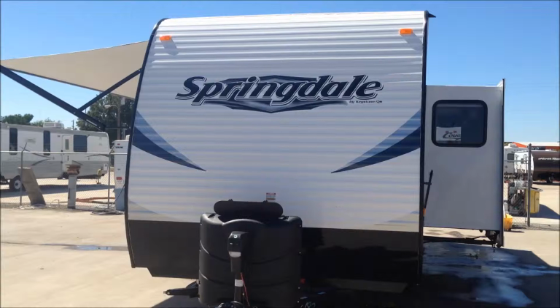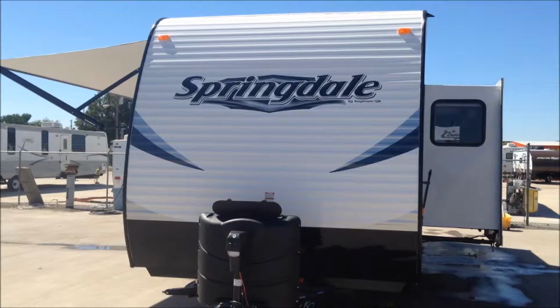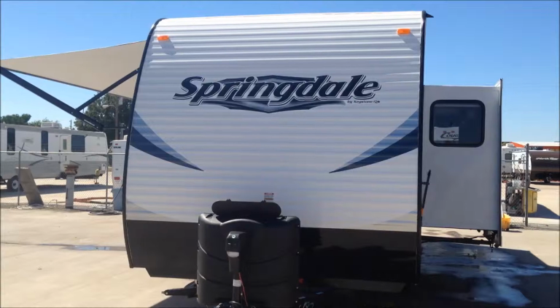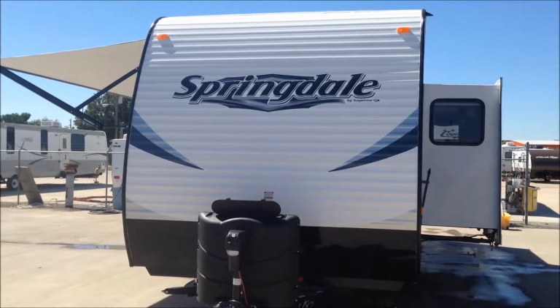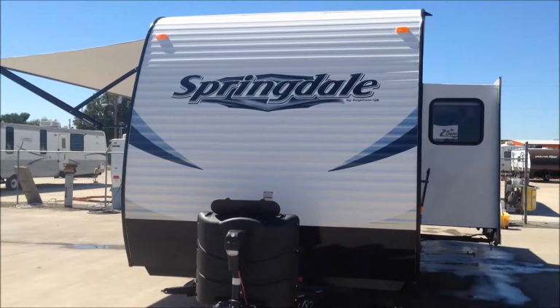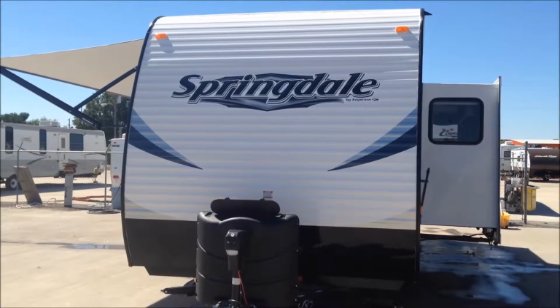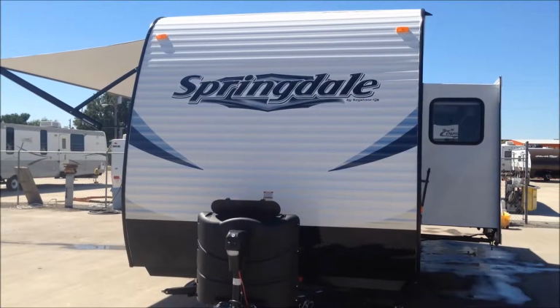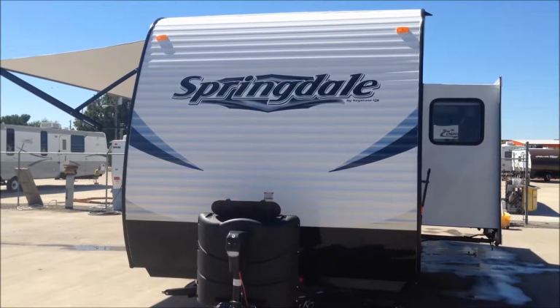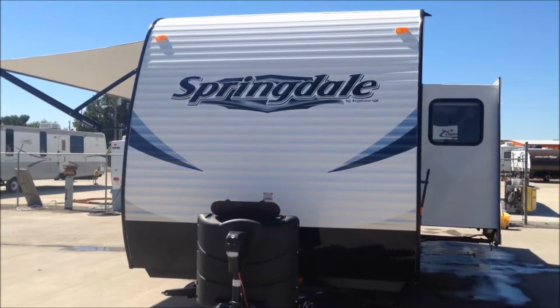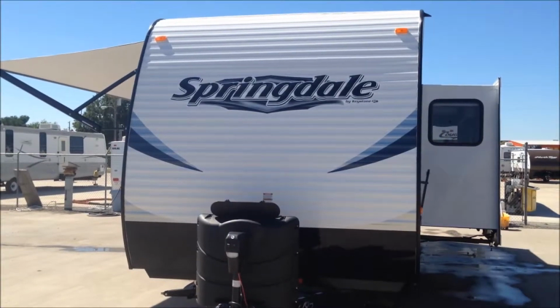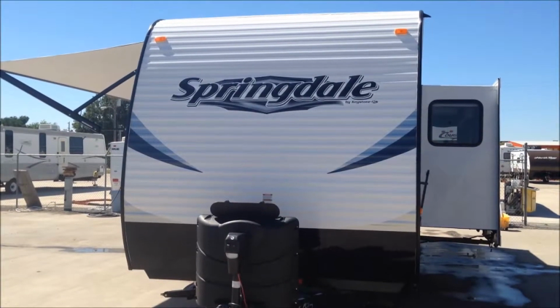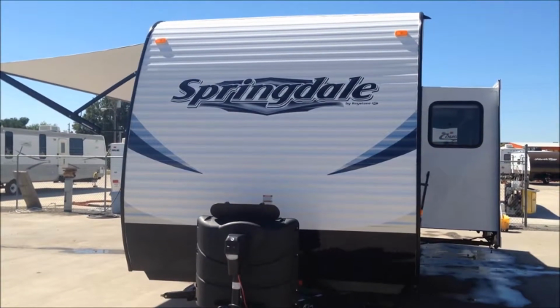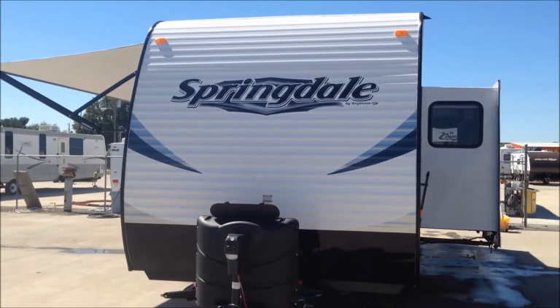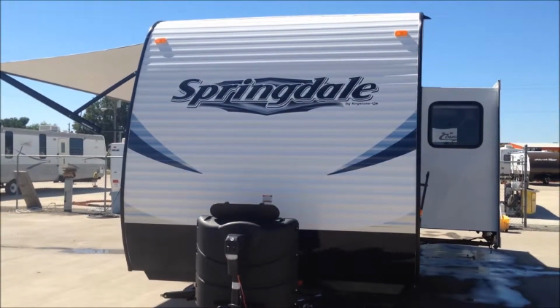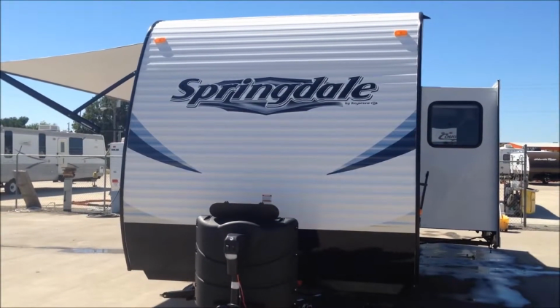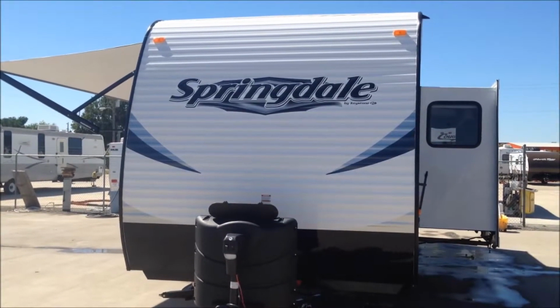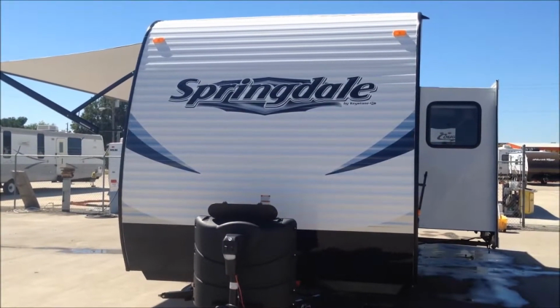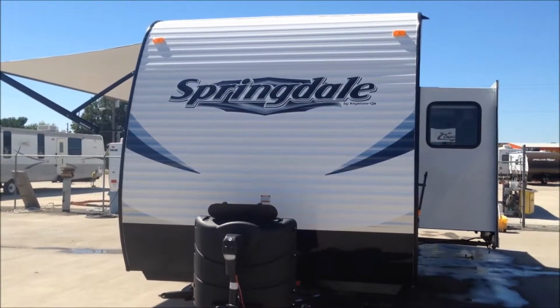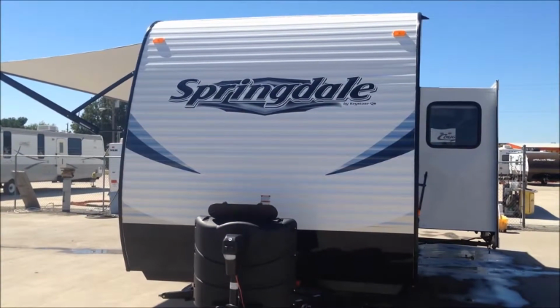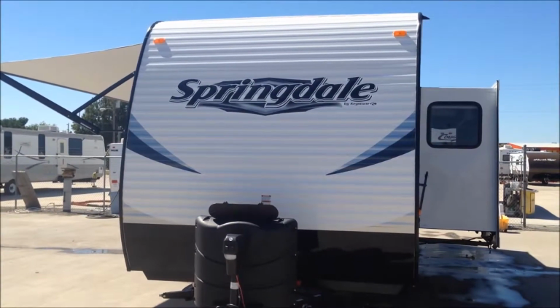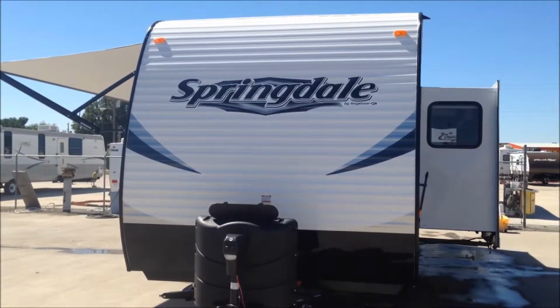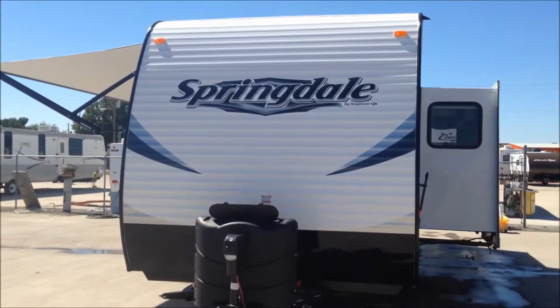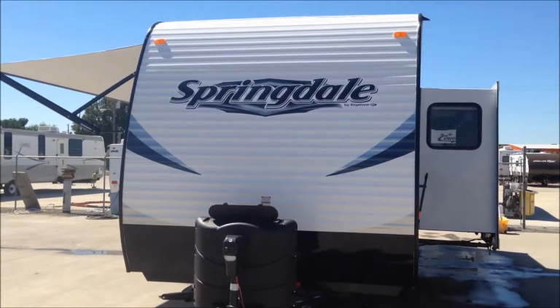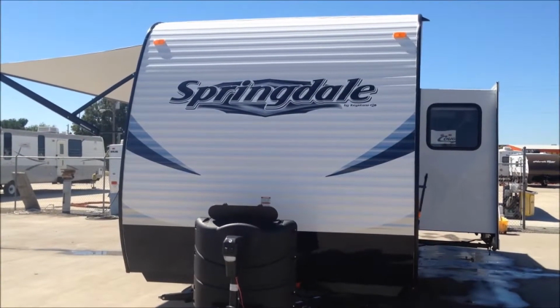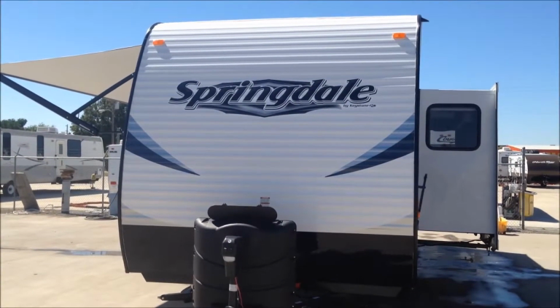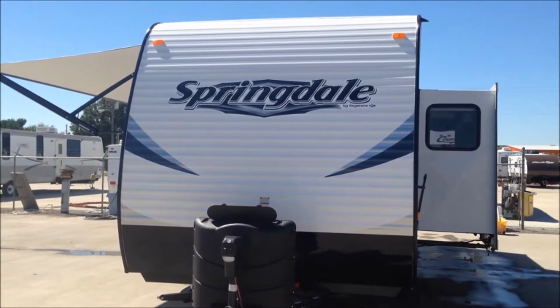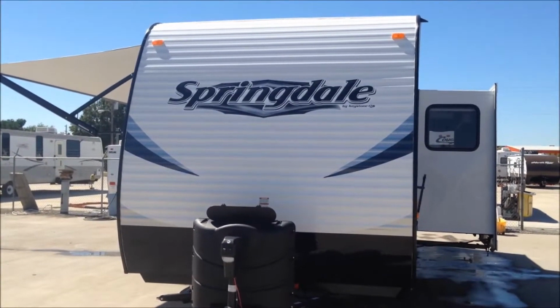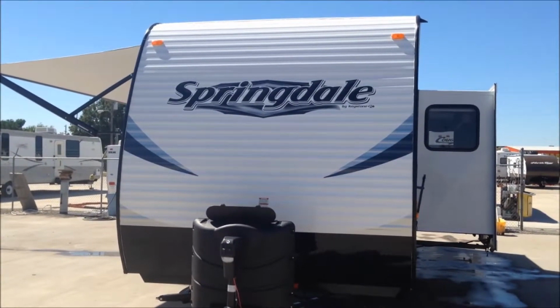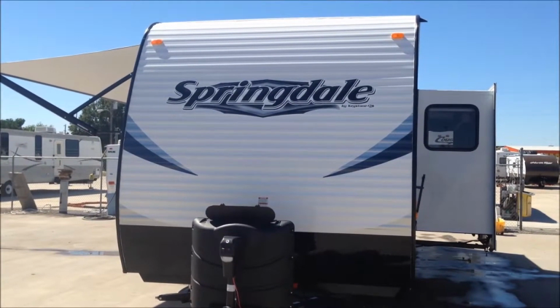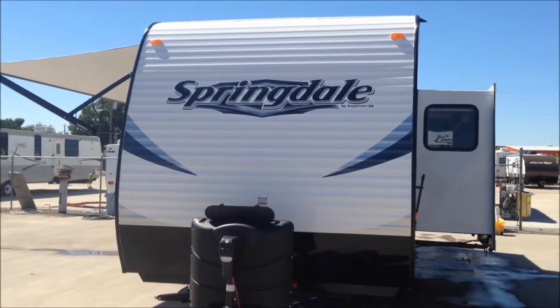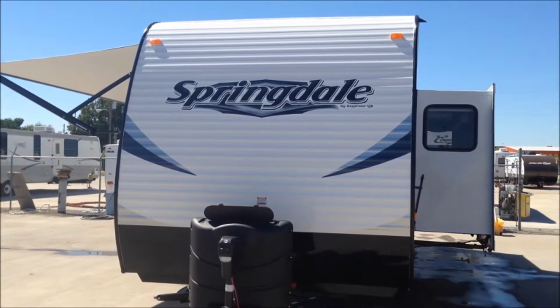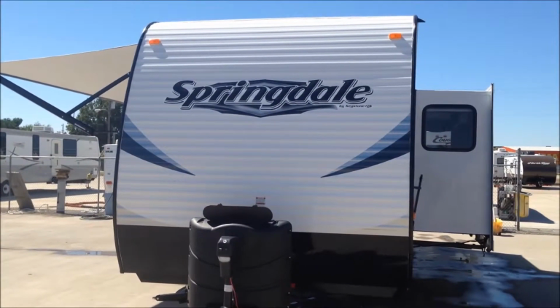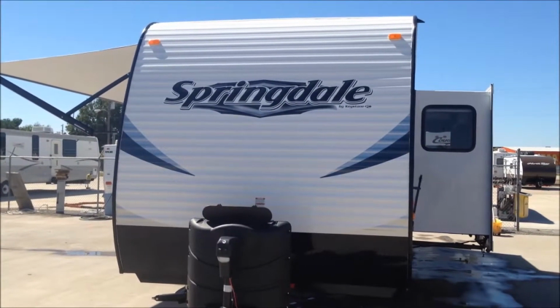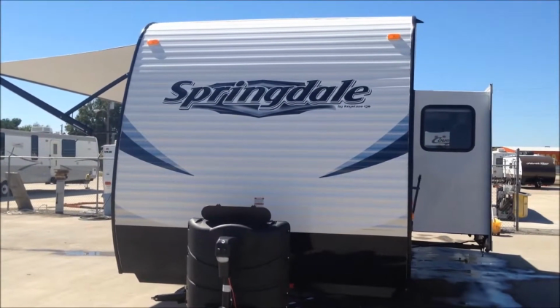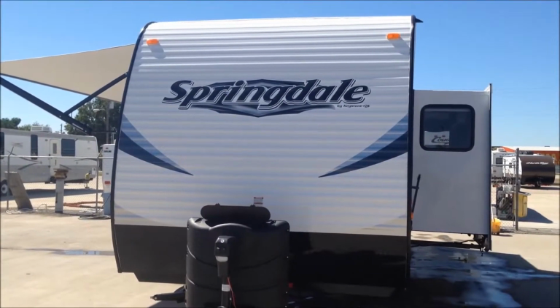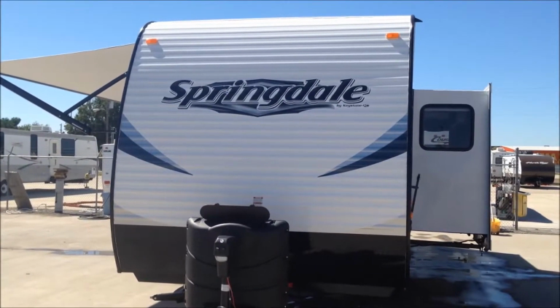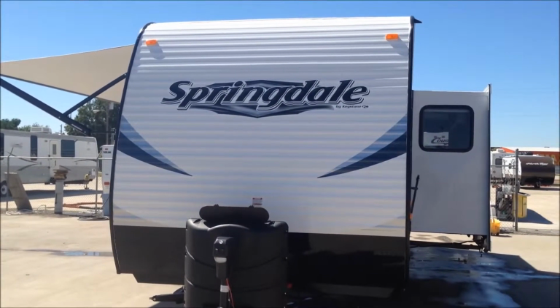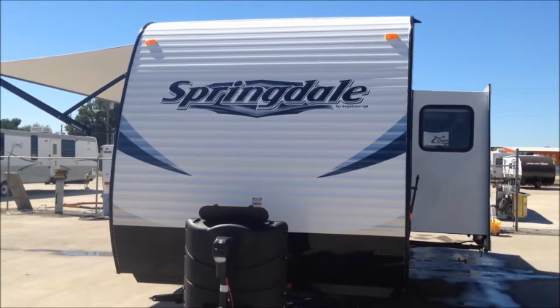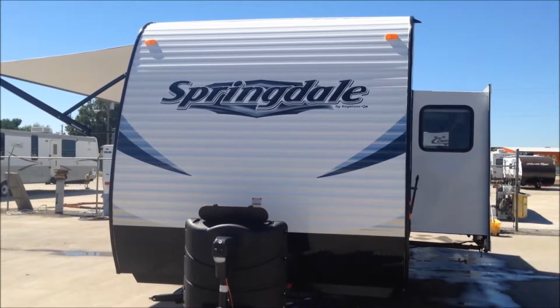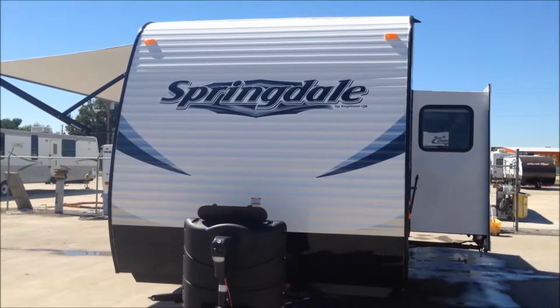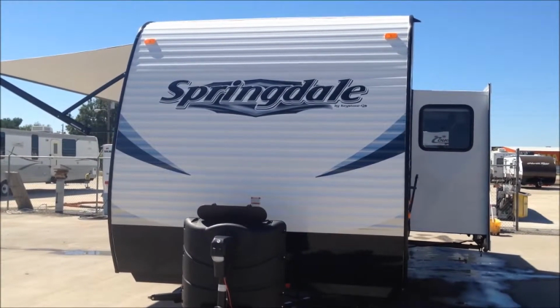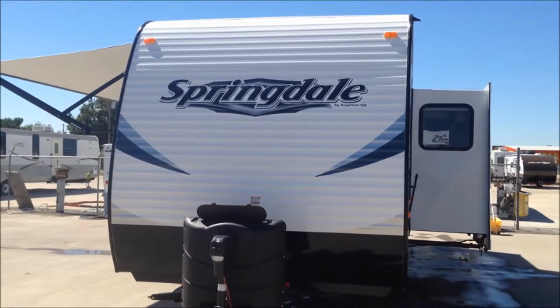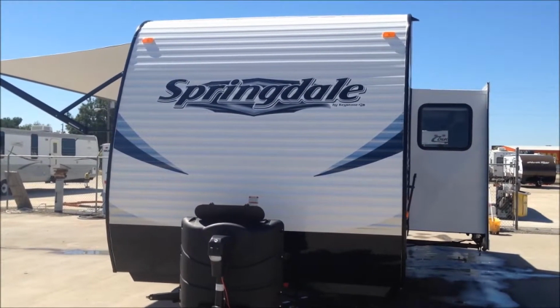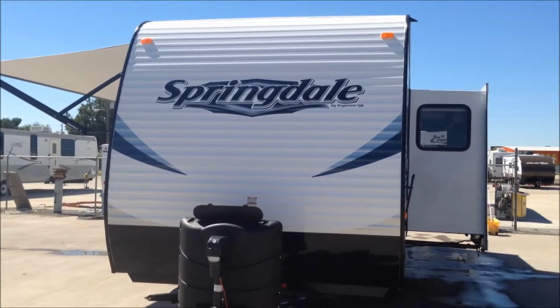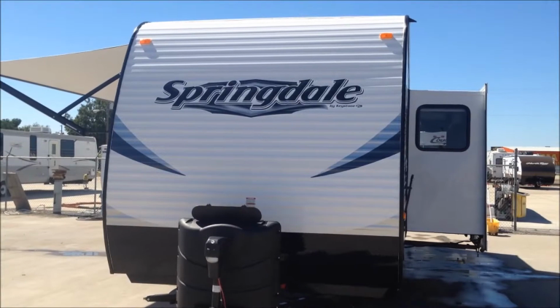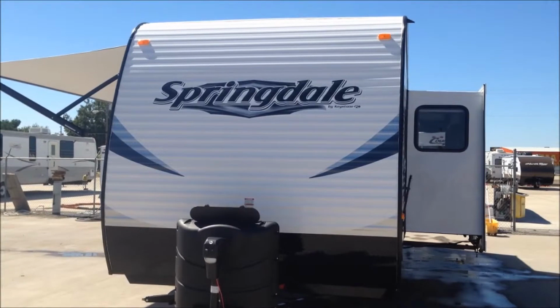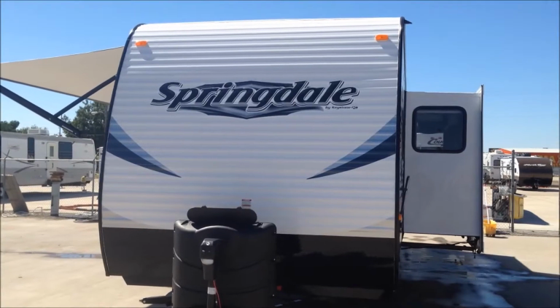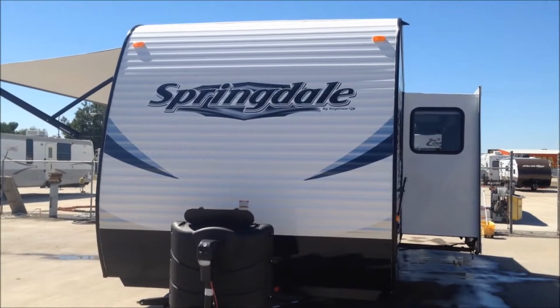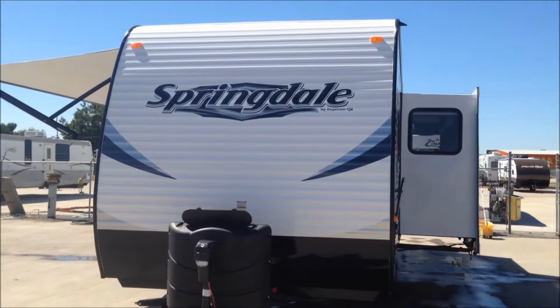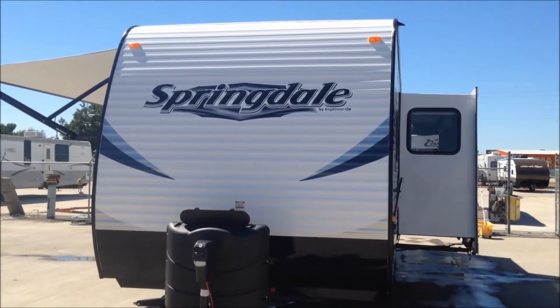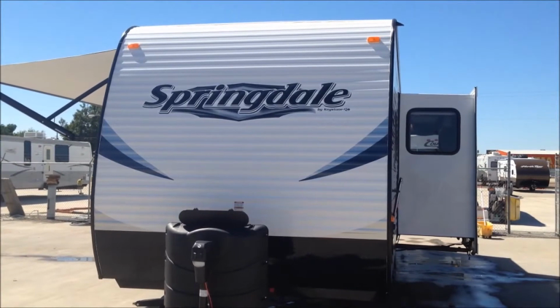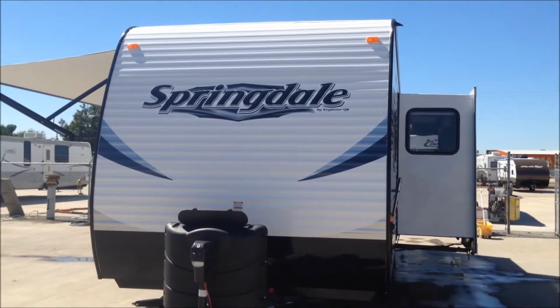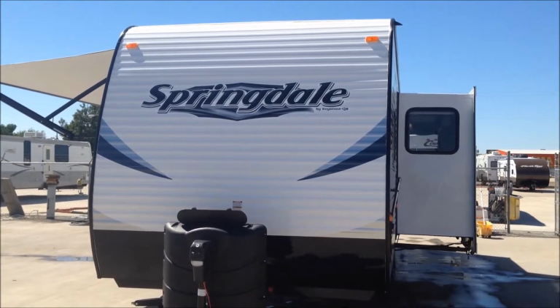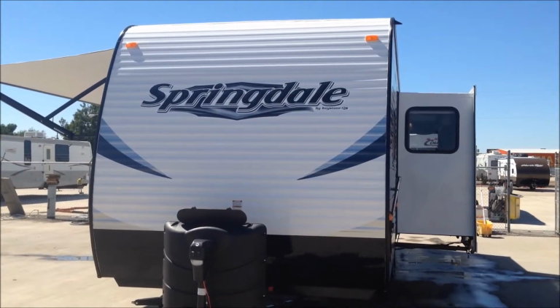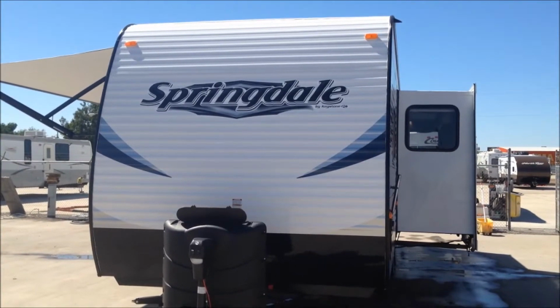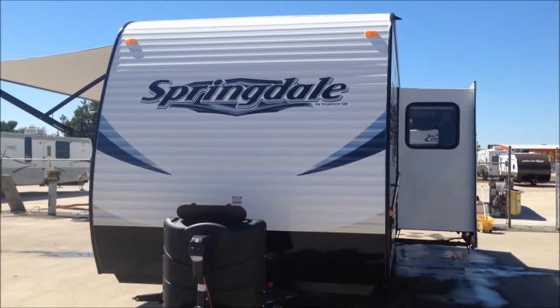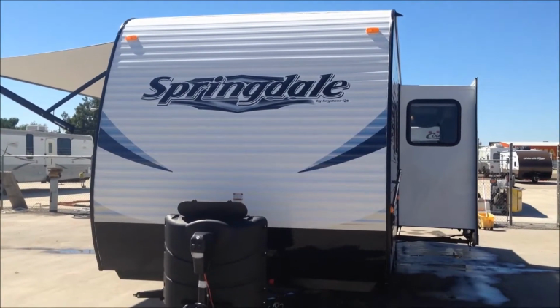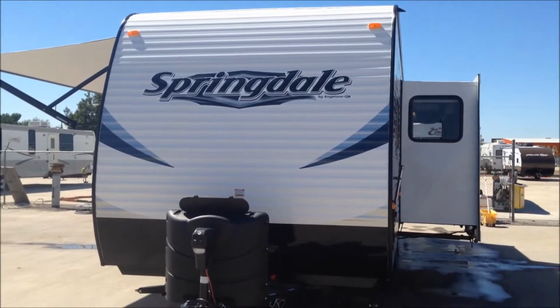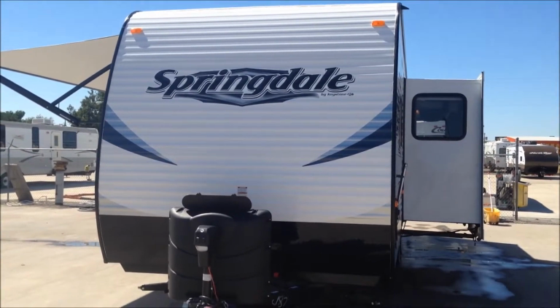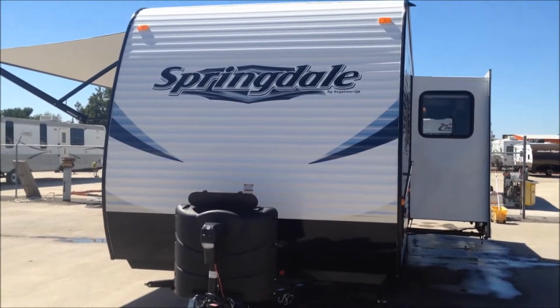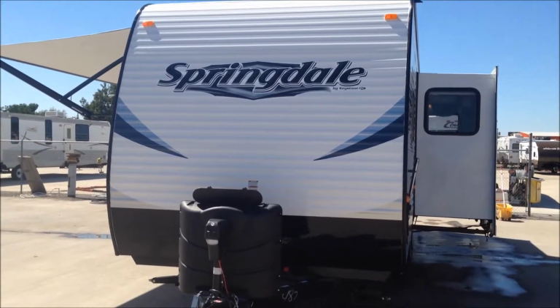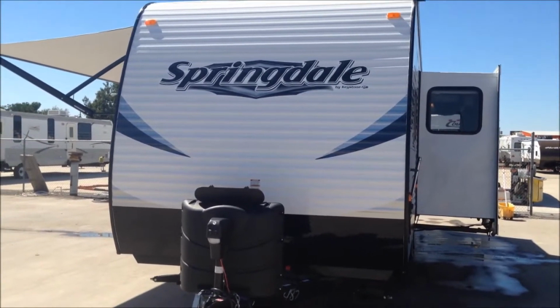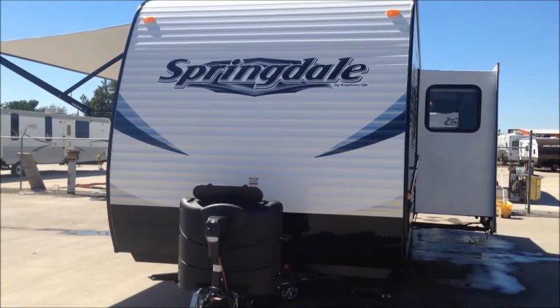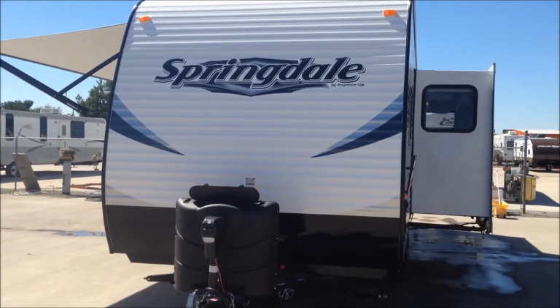Here we have a 2014 Springdale model number 295 SSR, a Keystone that has an all-luminant exterior with one main slide.